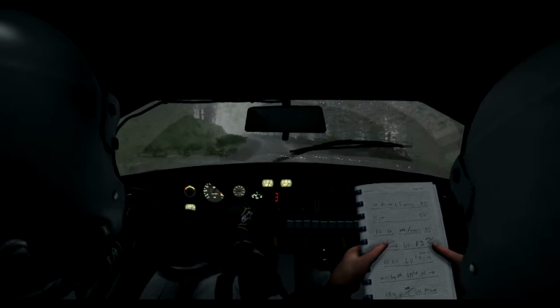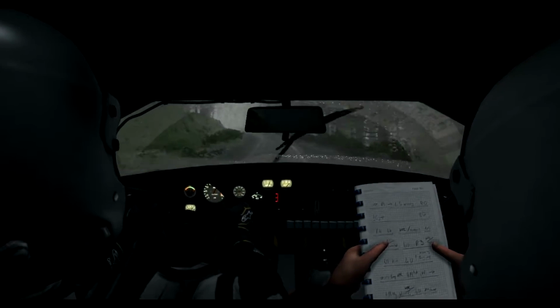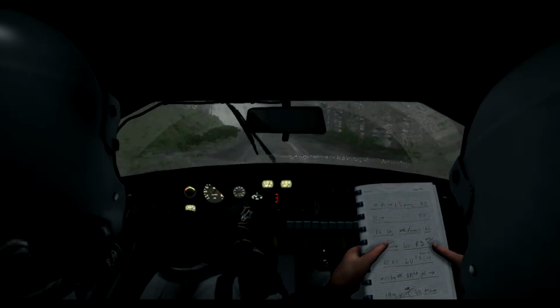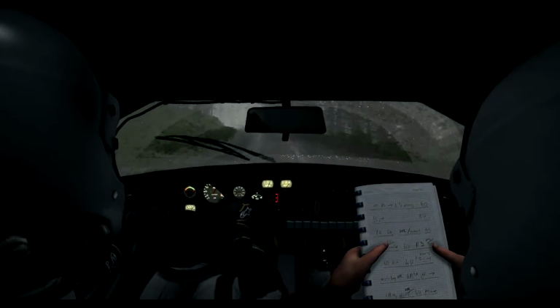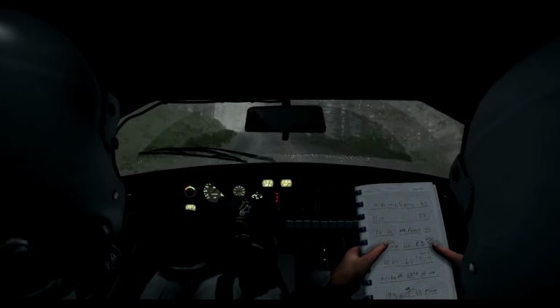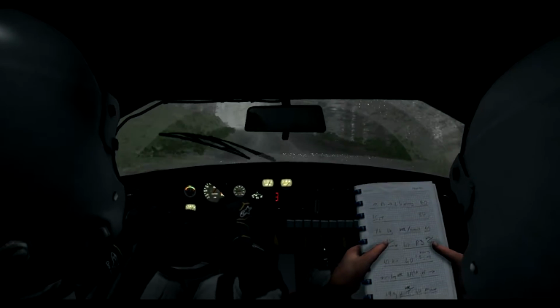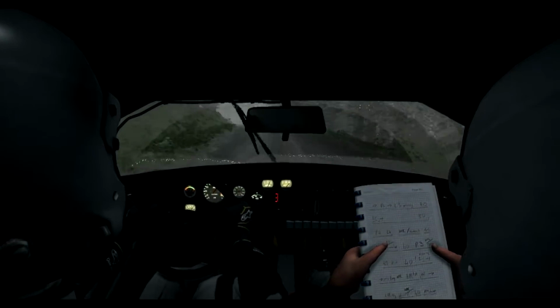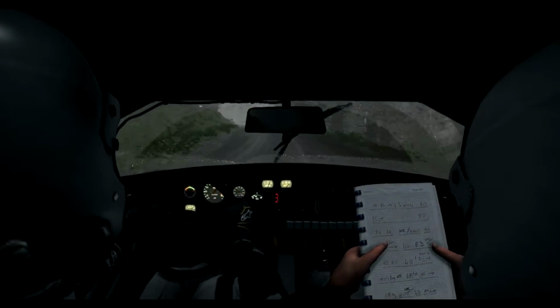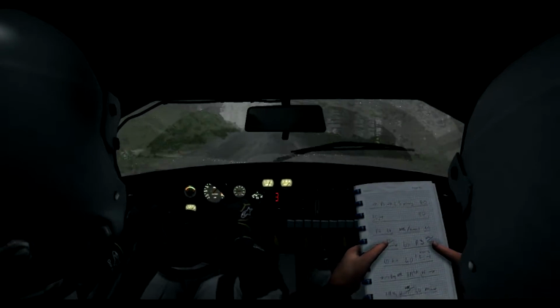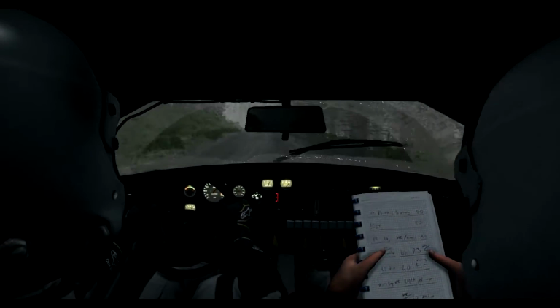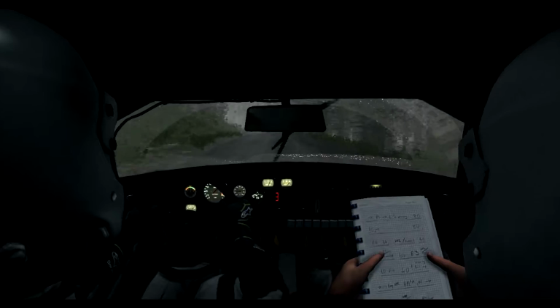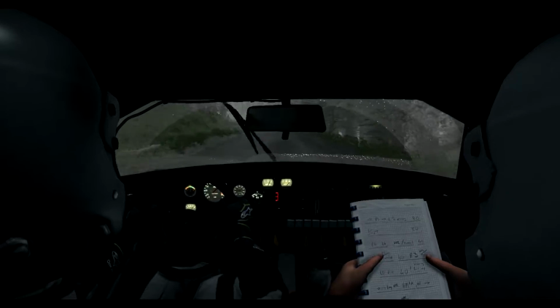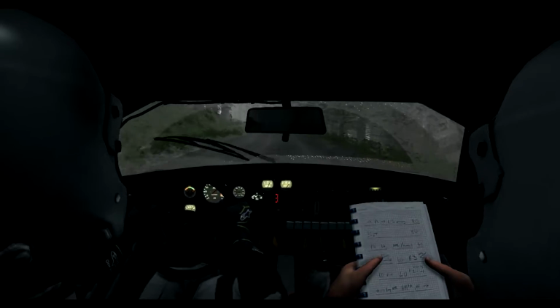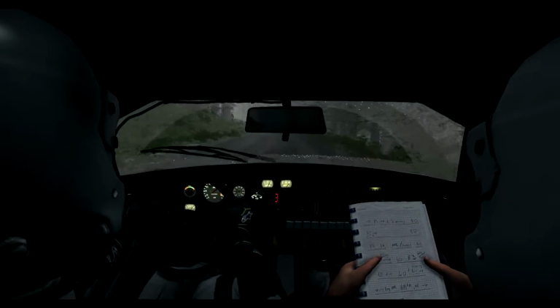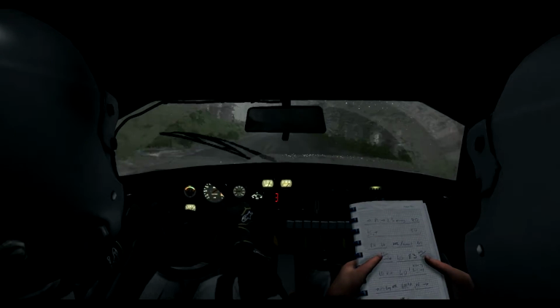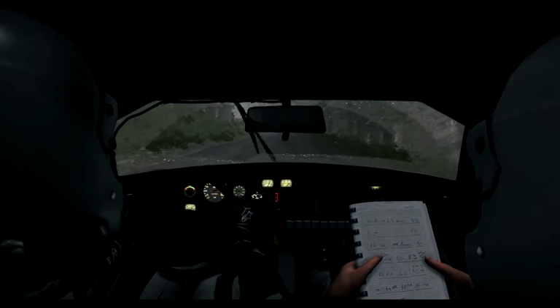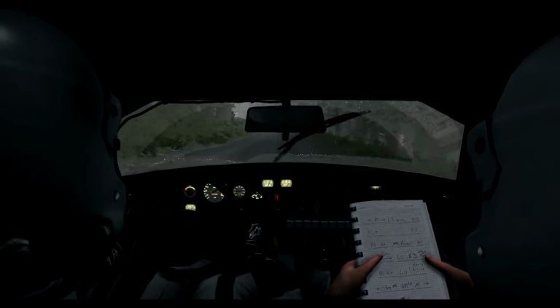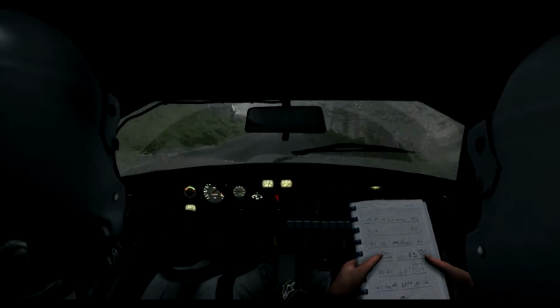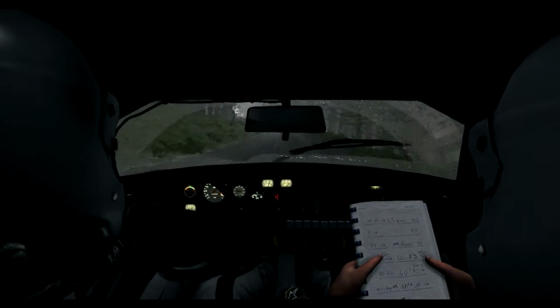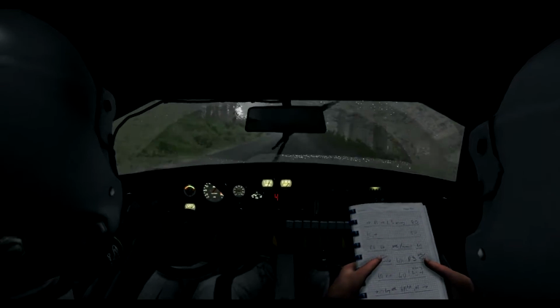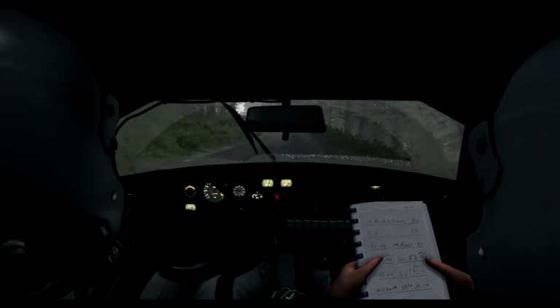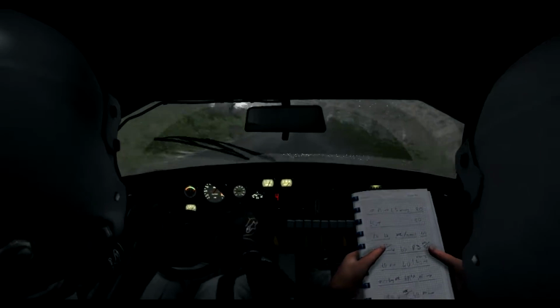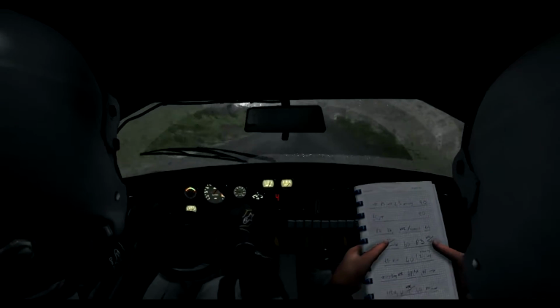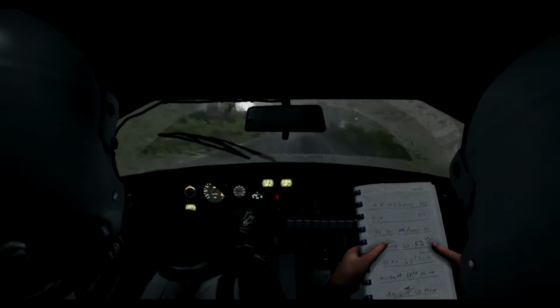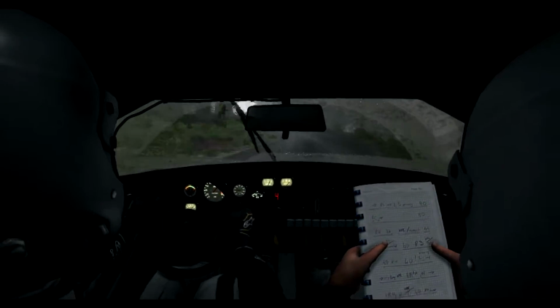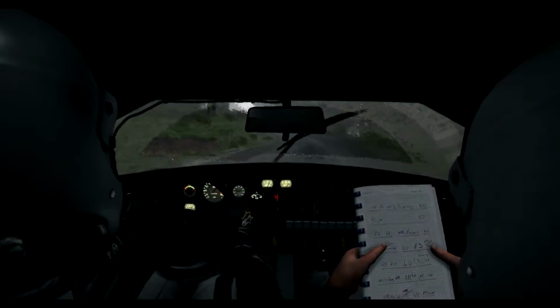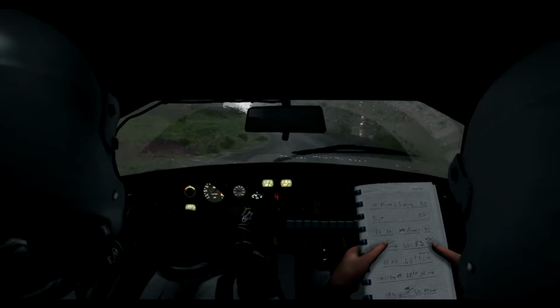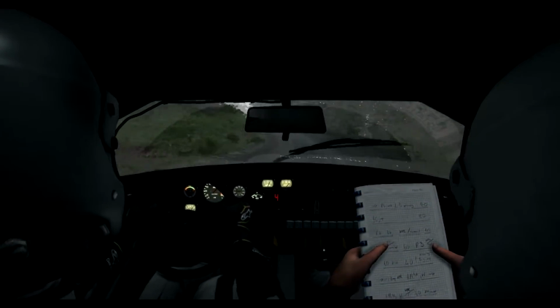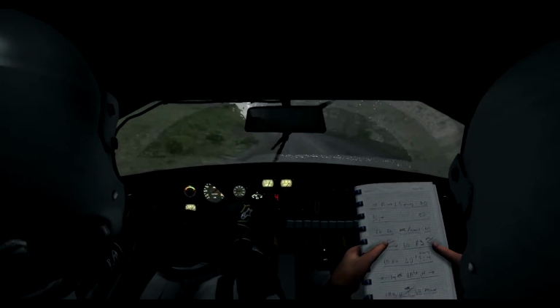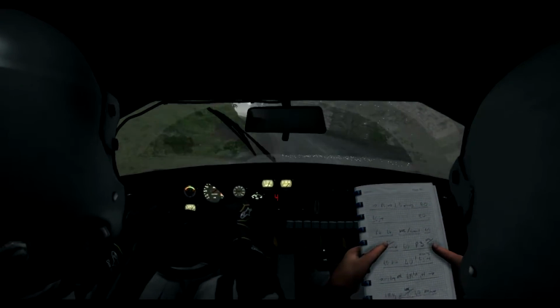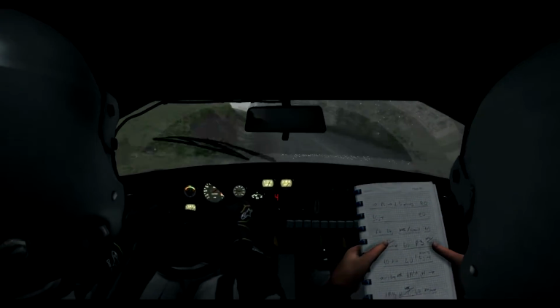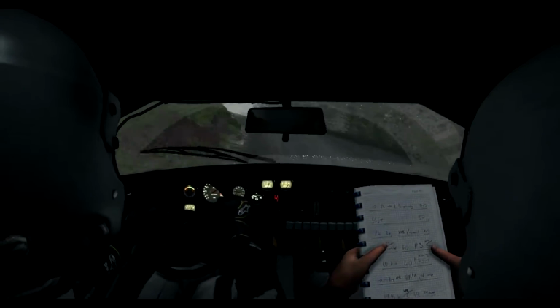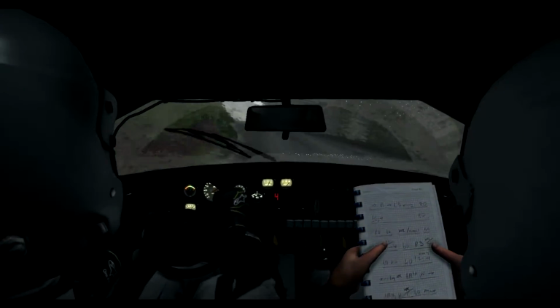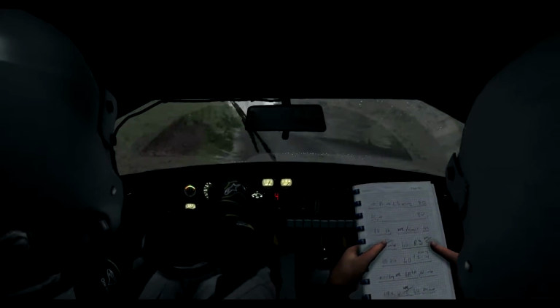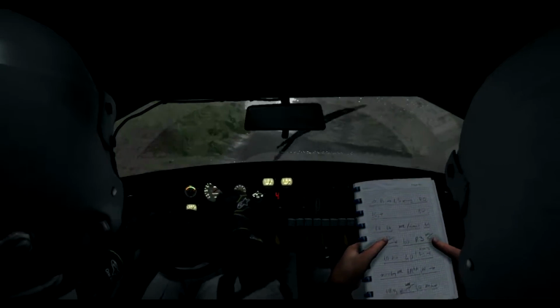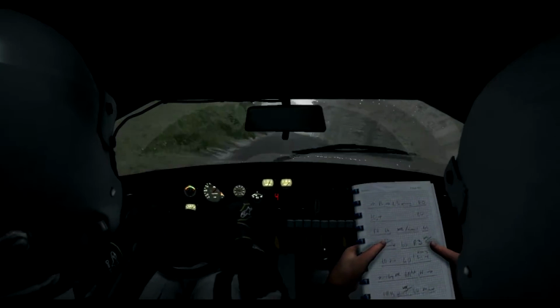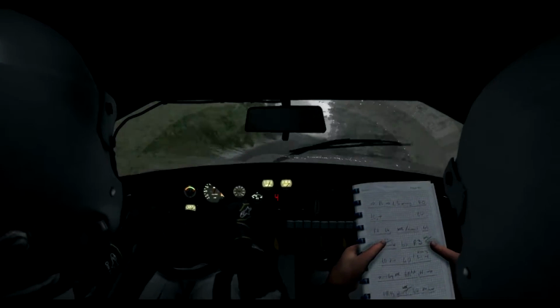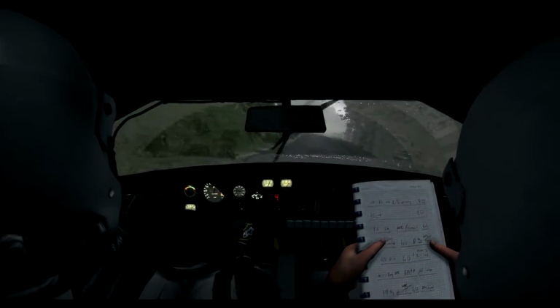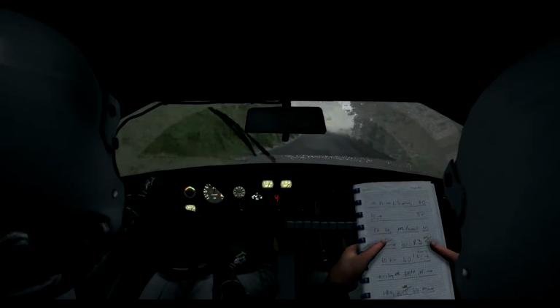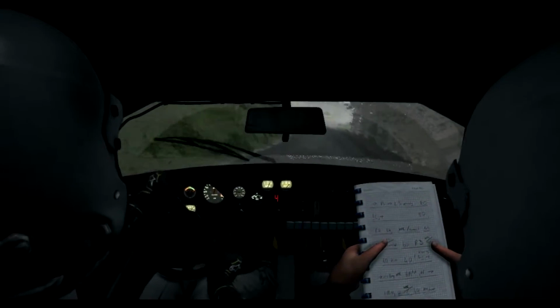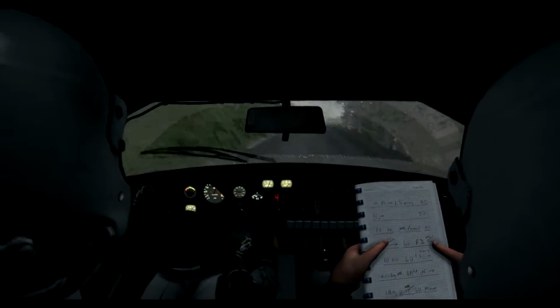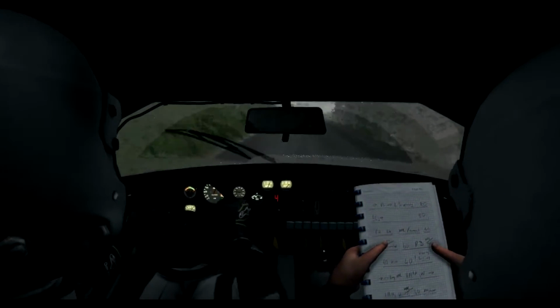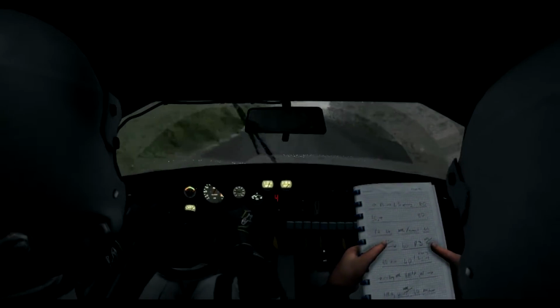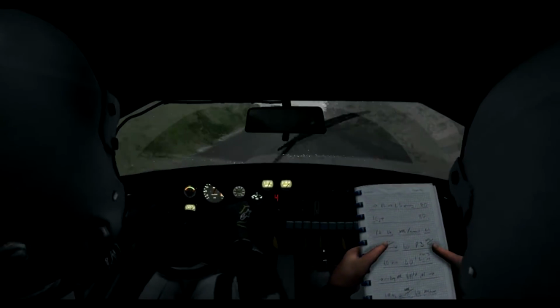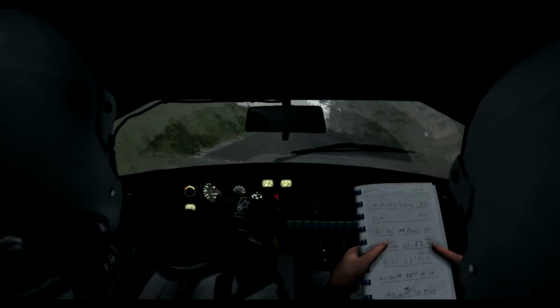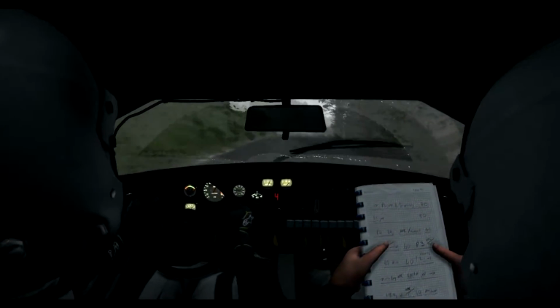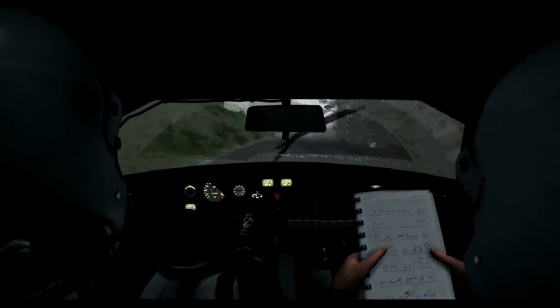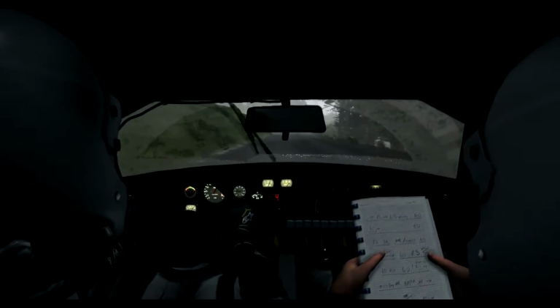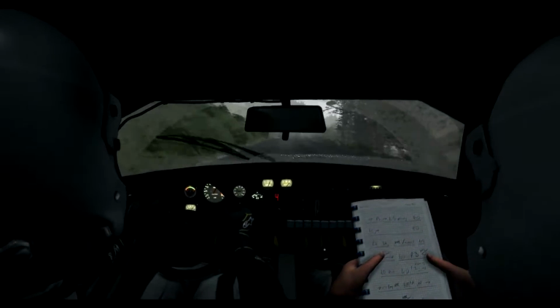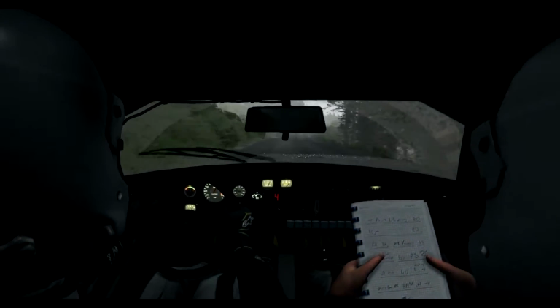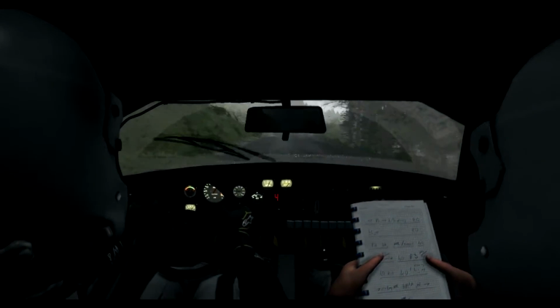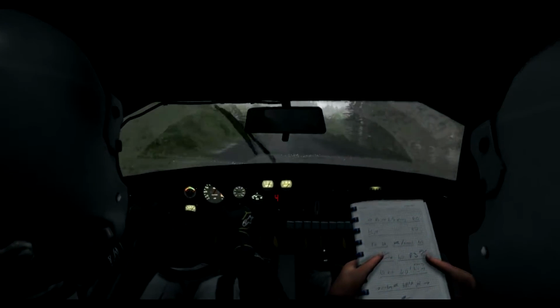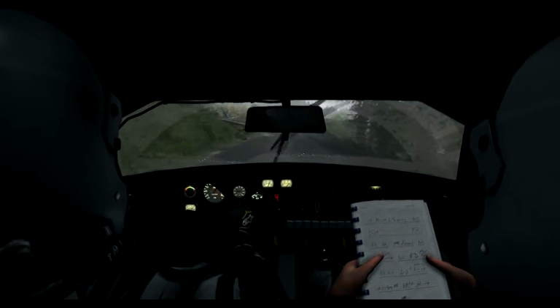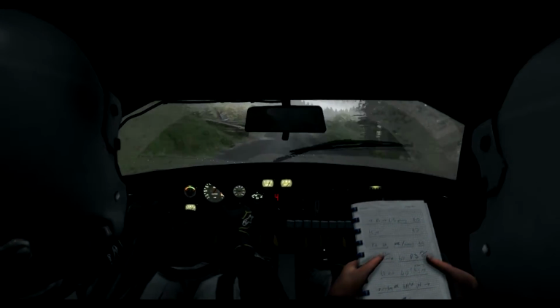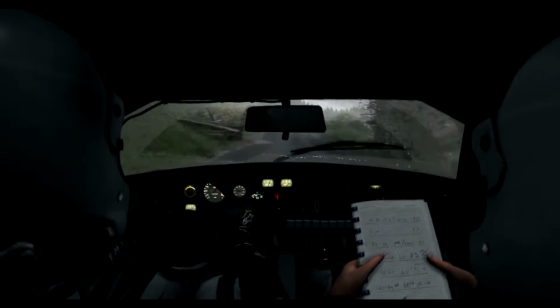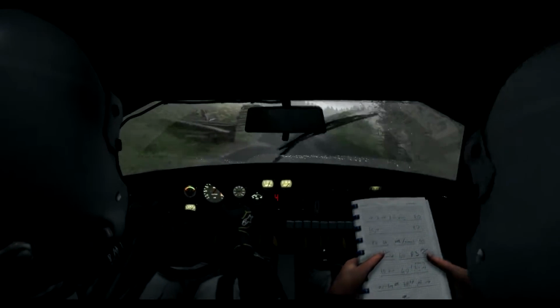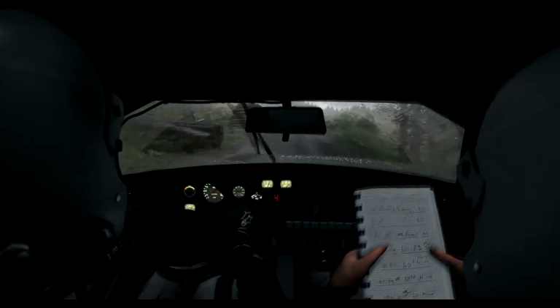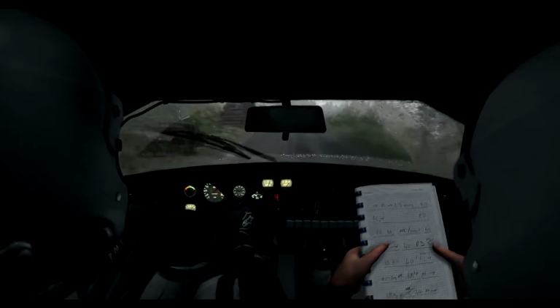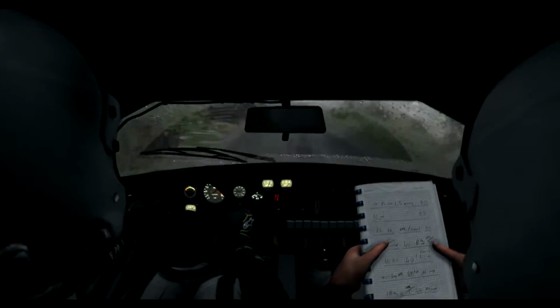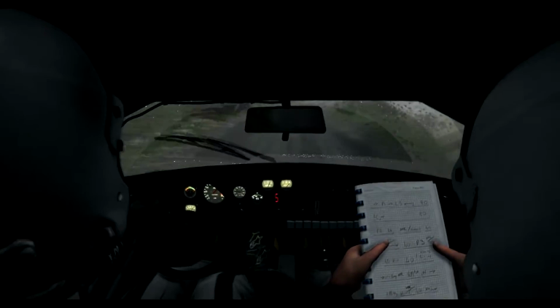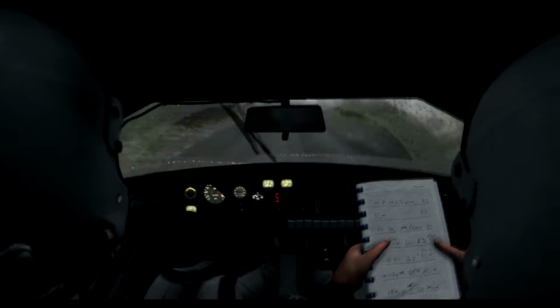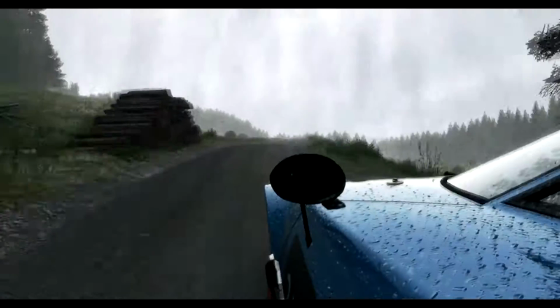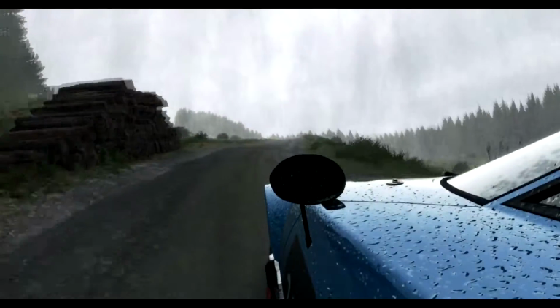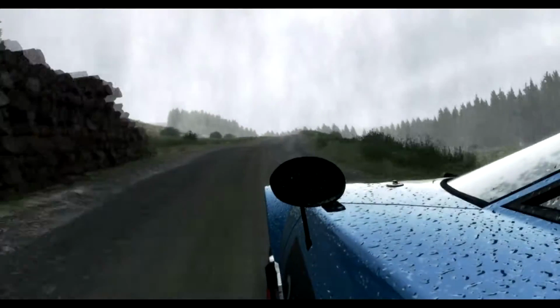Into left 5, keep in. 100. Right 5, long, and left 5.